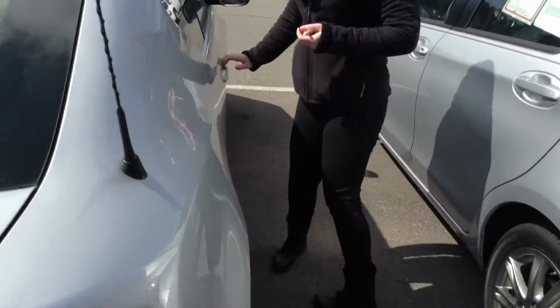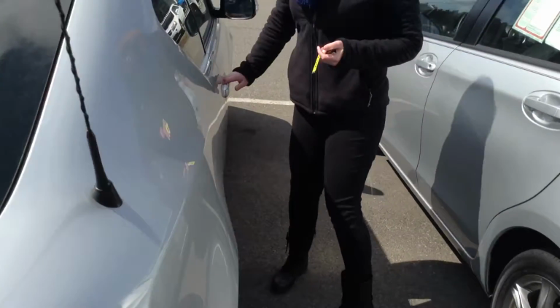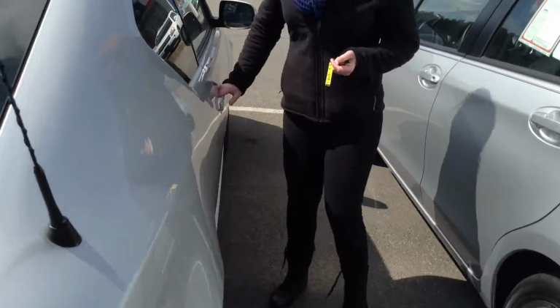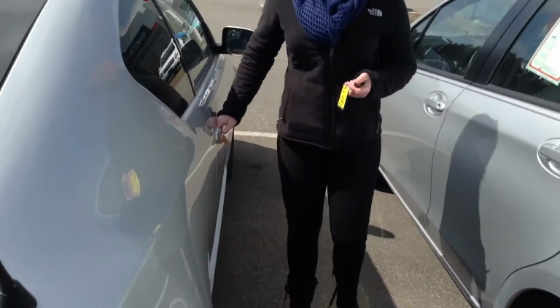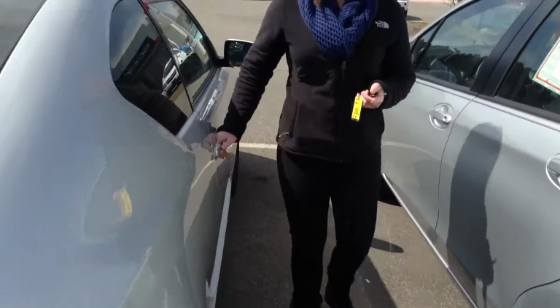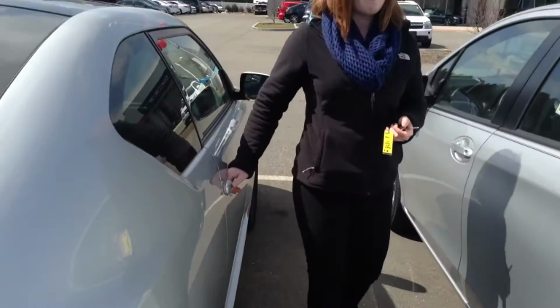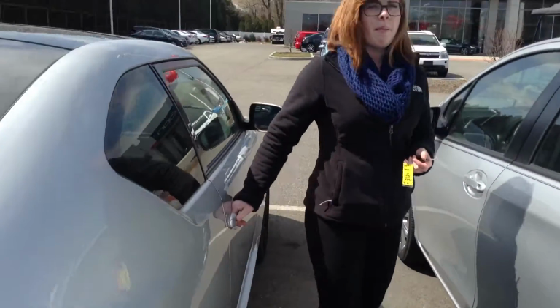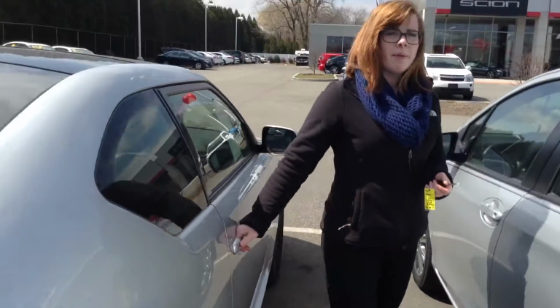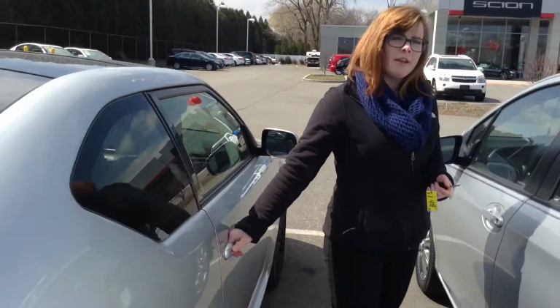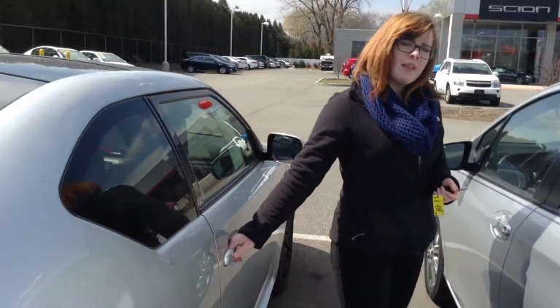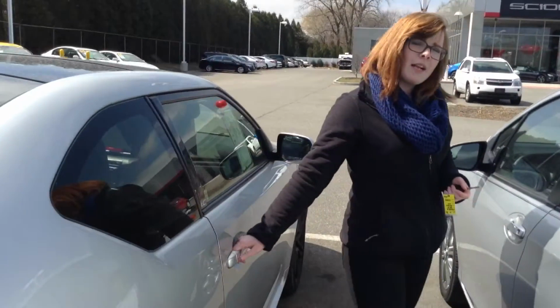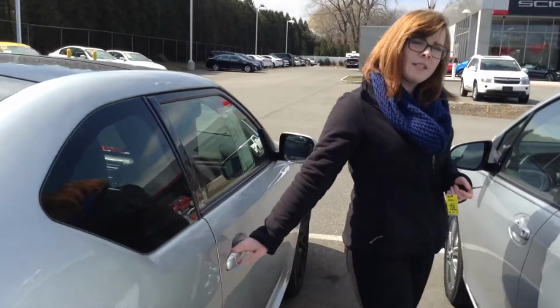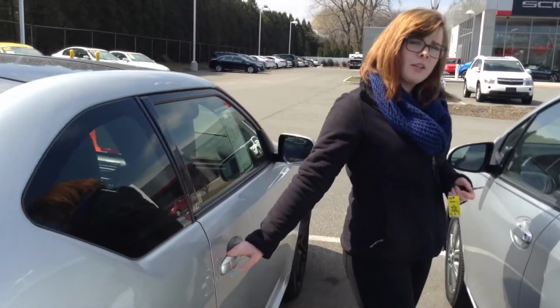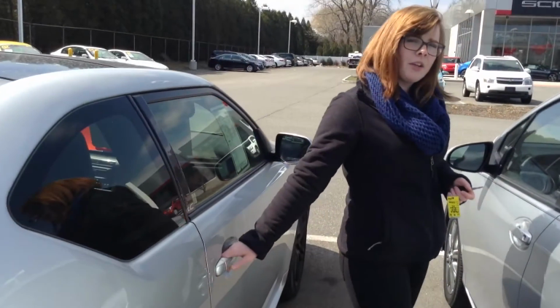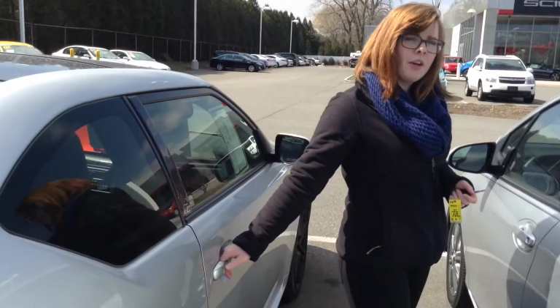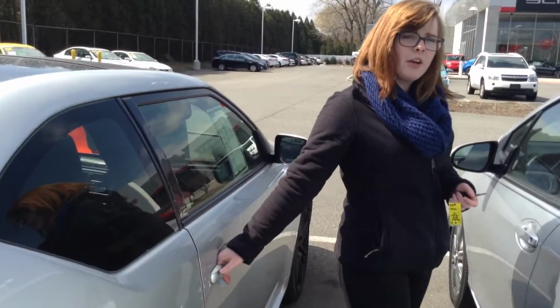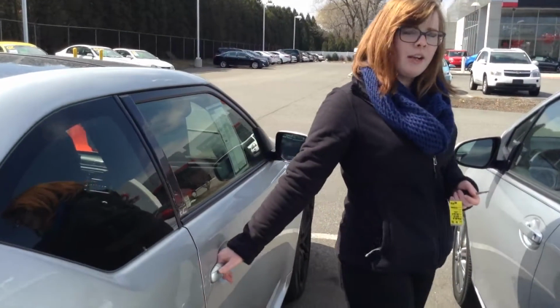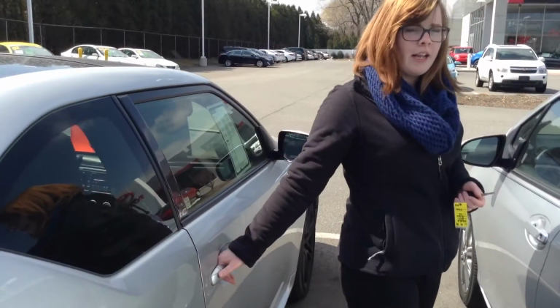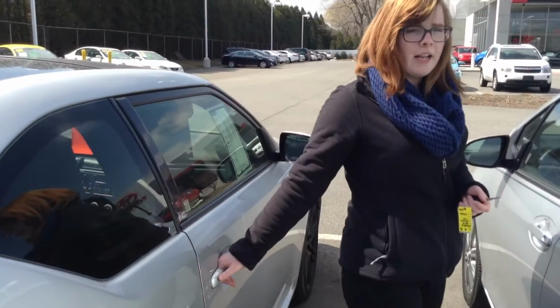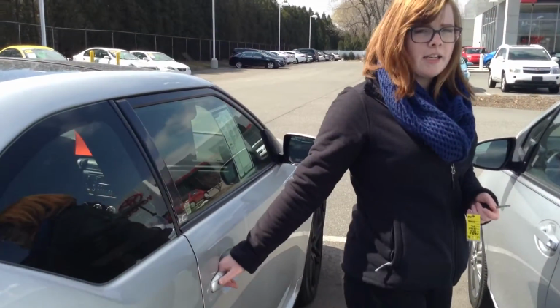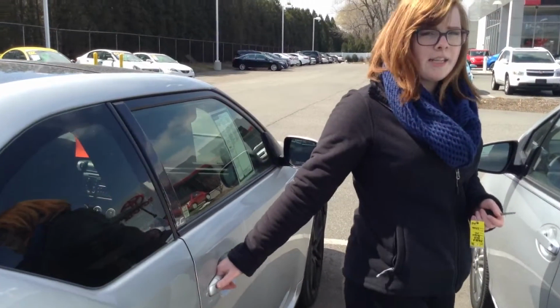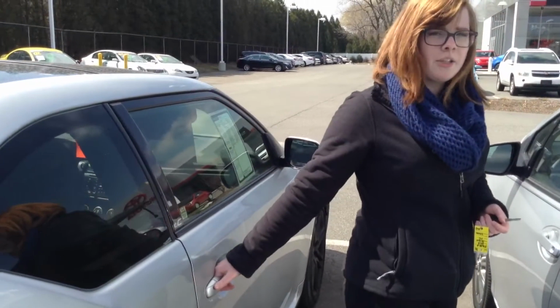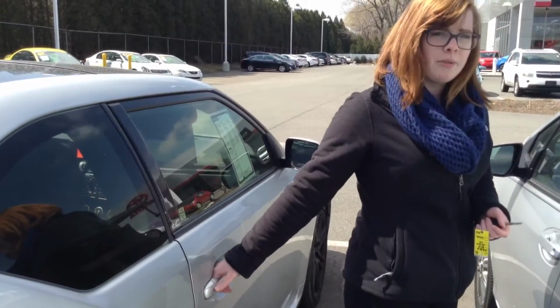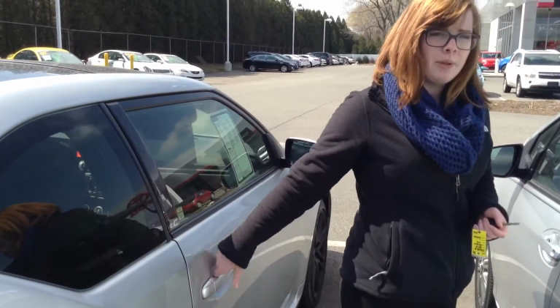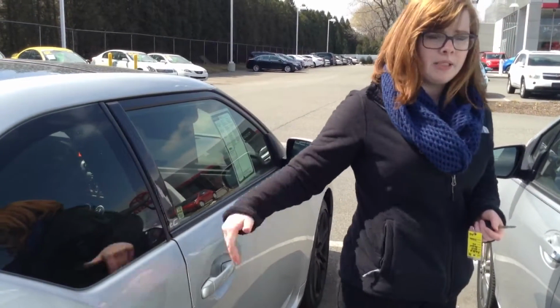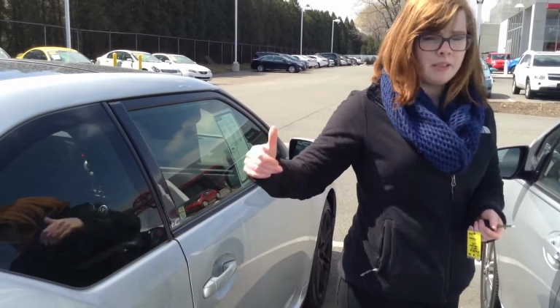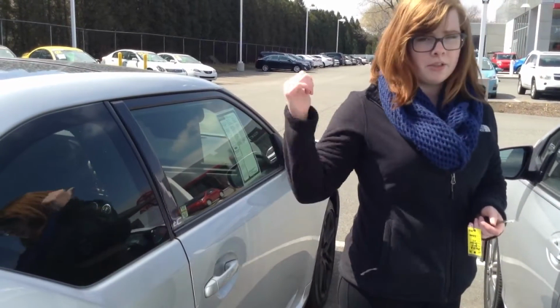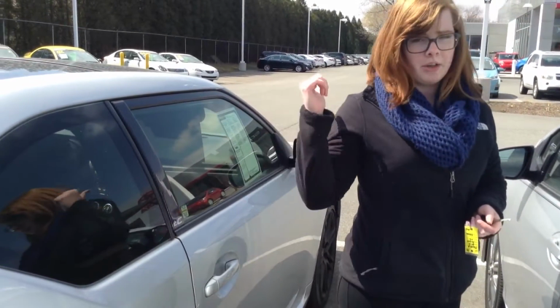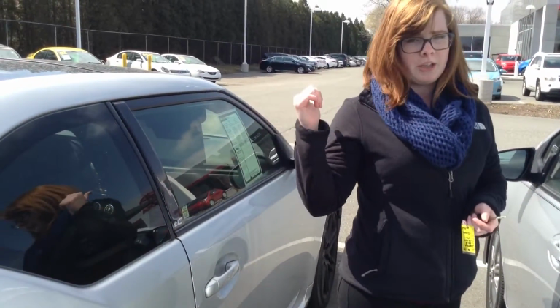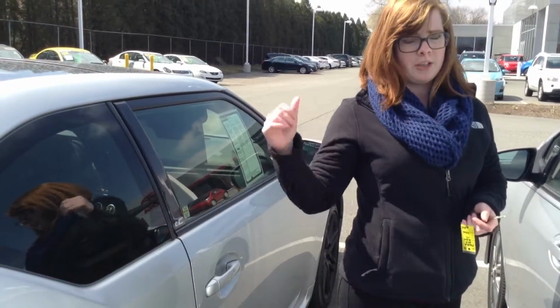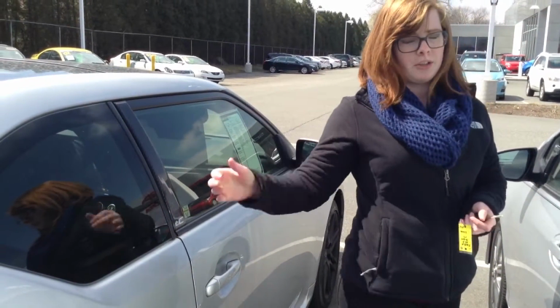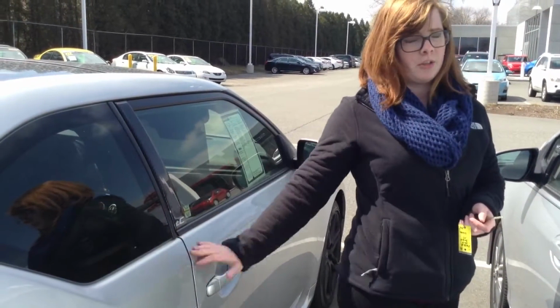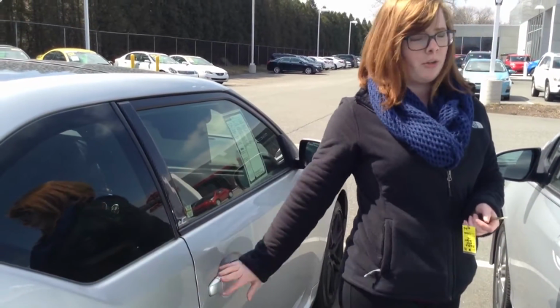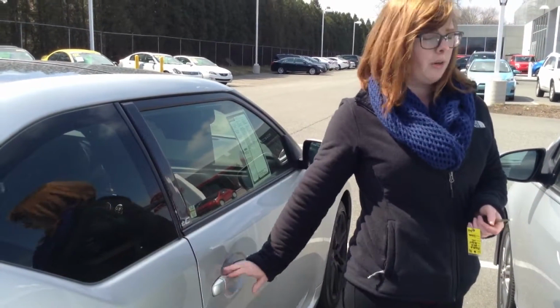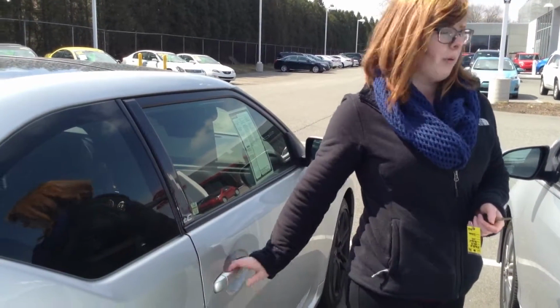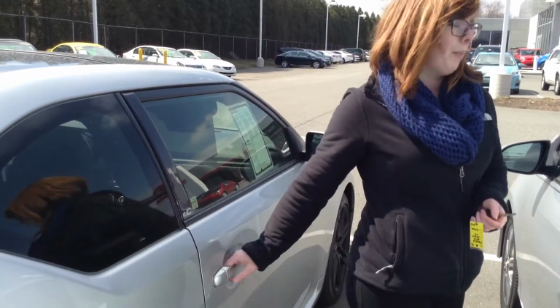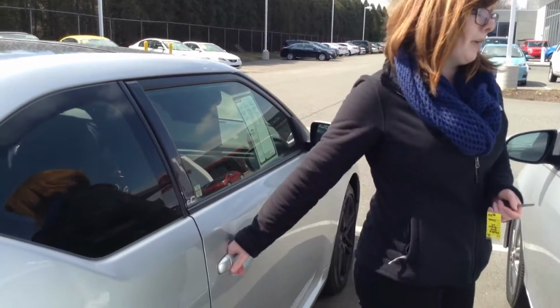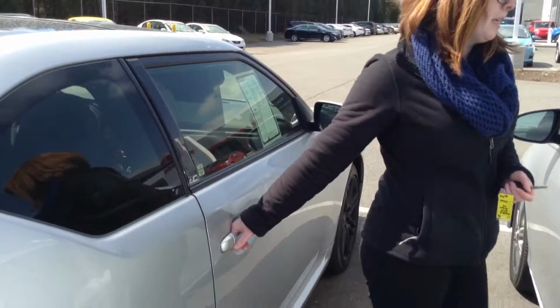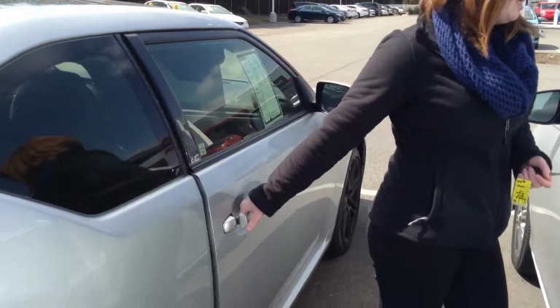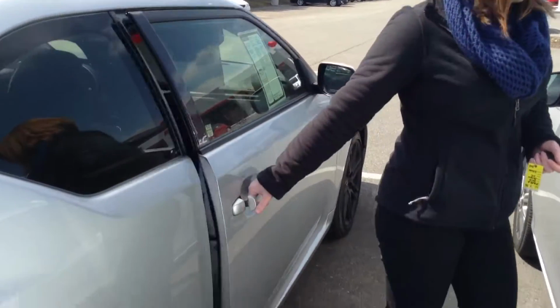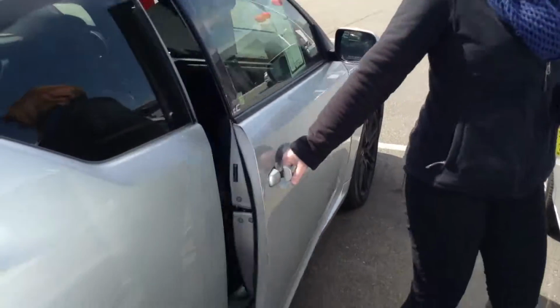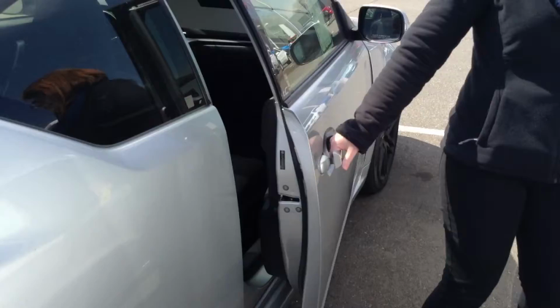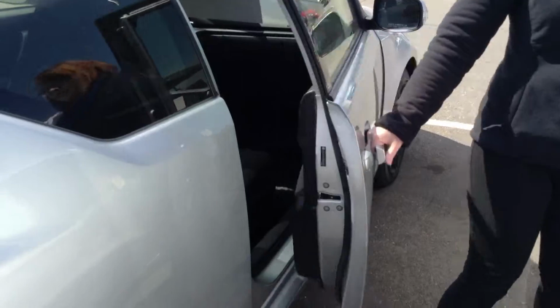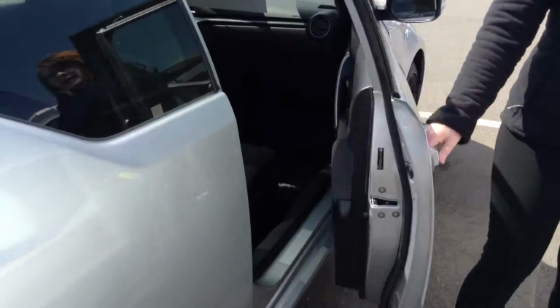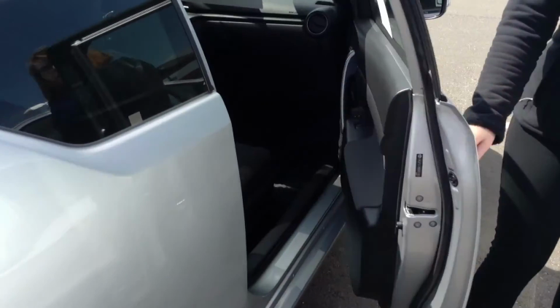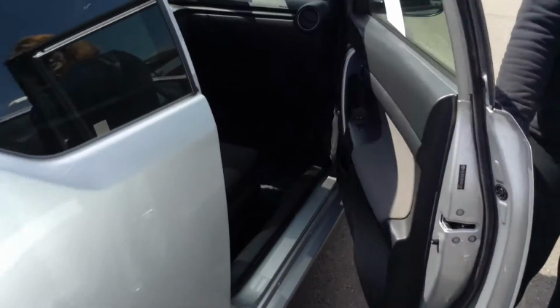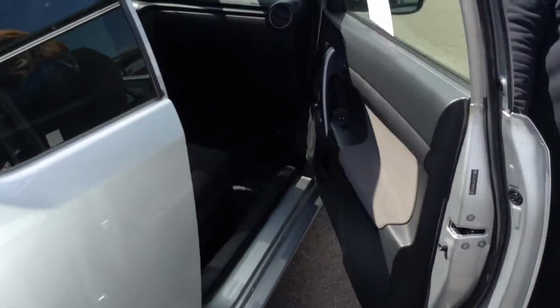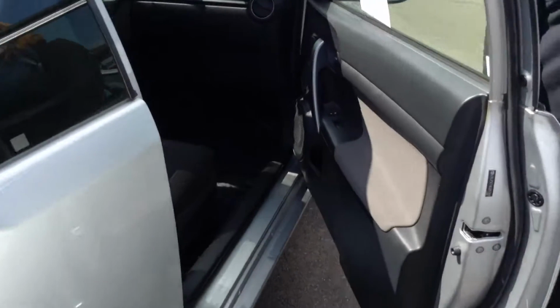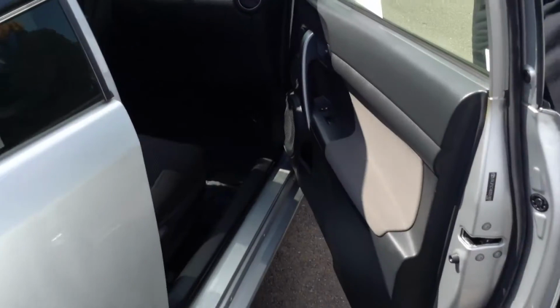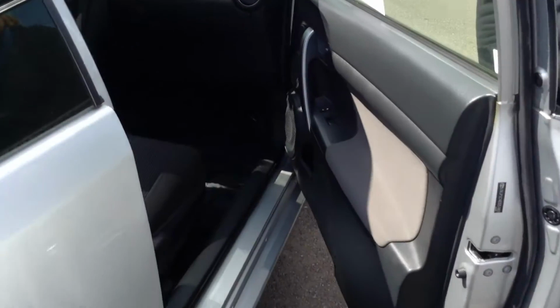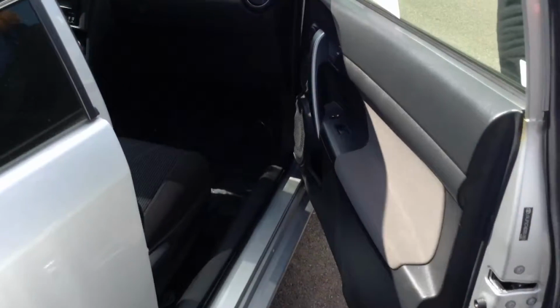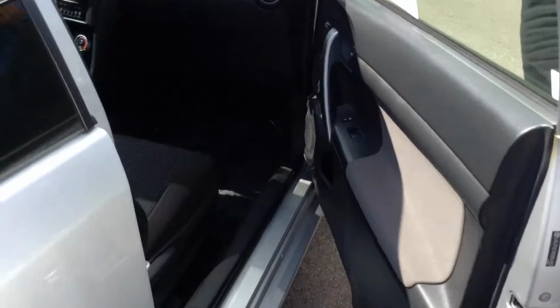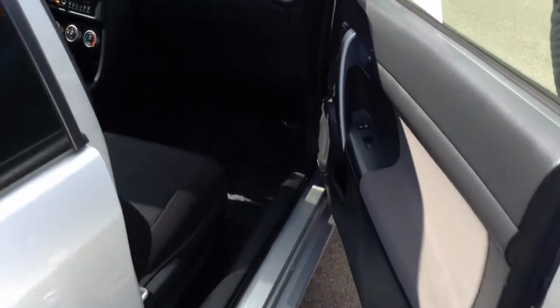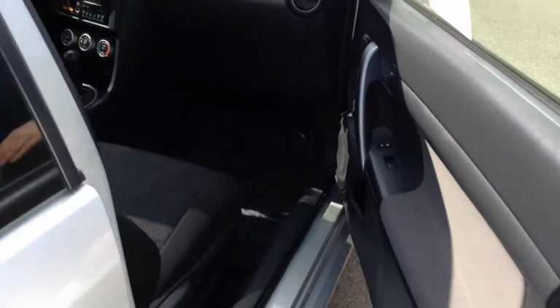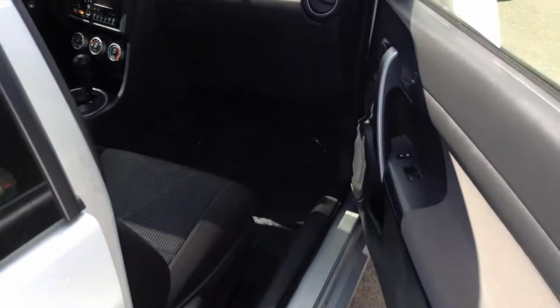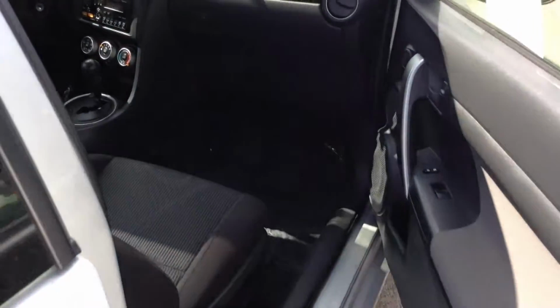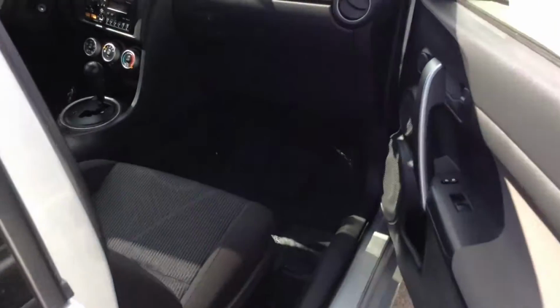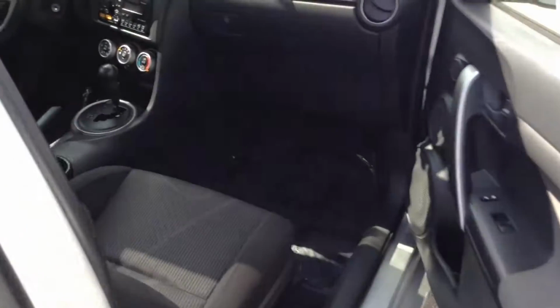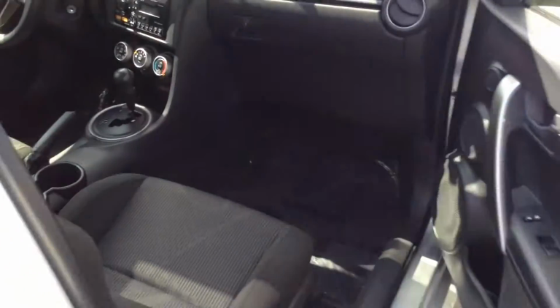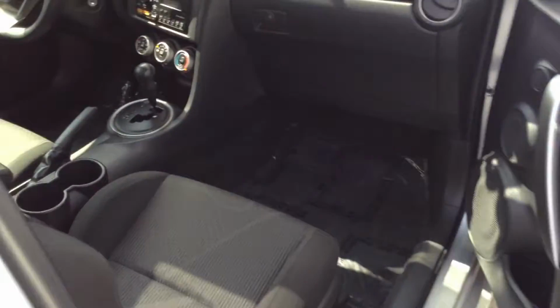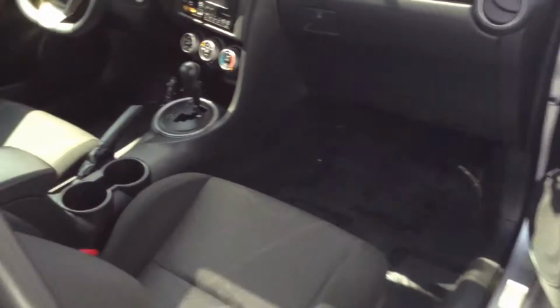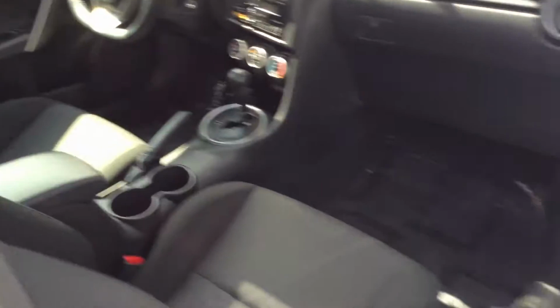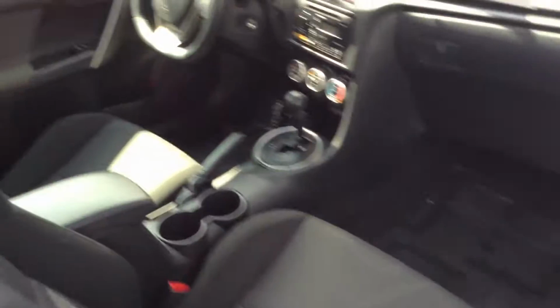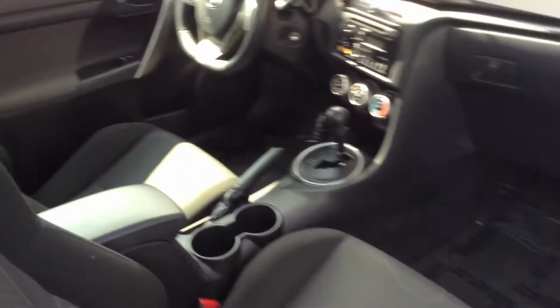I would probably give the exterior an 8 out of 10, just because of the scratches I'll show you in a moment. Inside here, it does have a back seat, just the two doors.